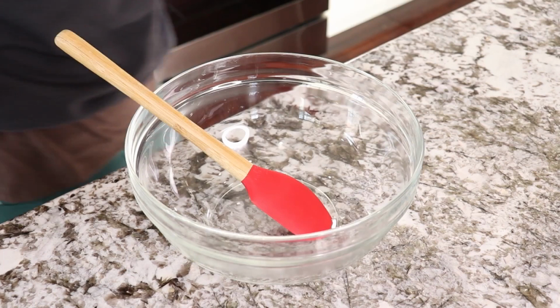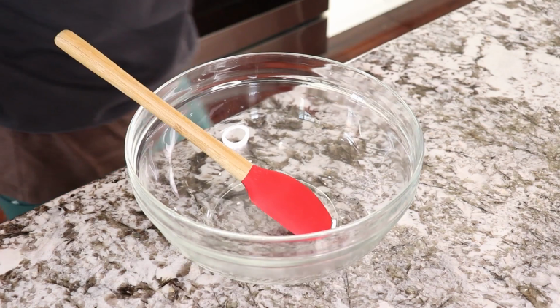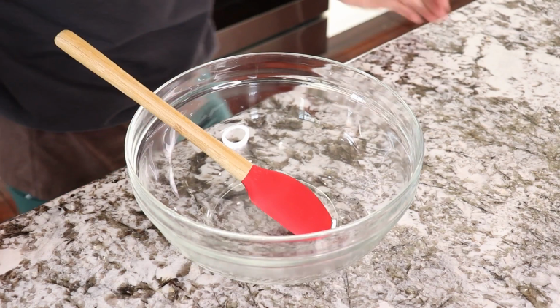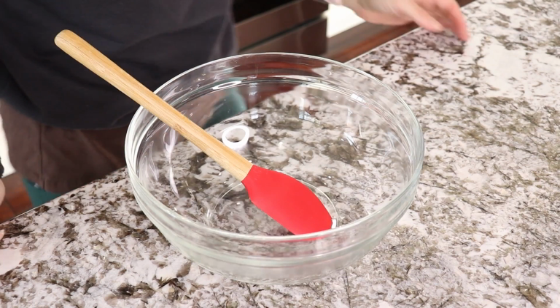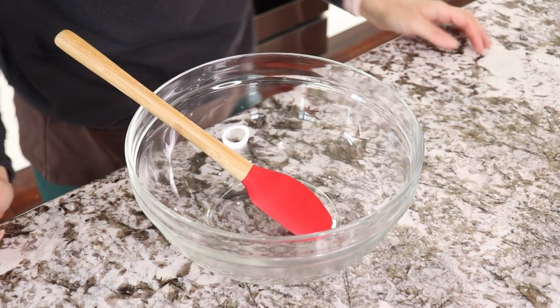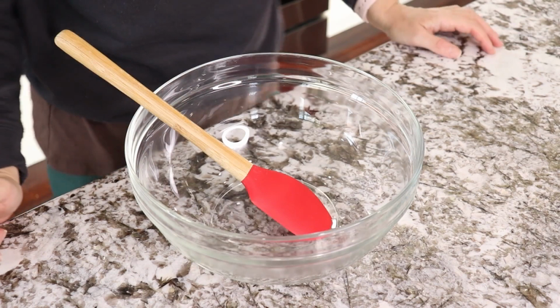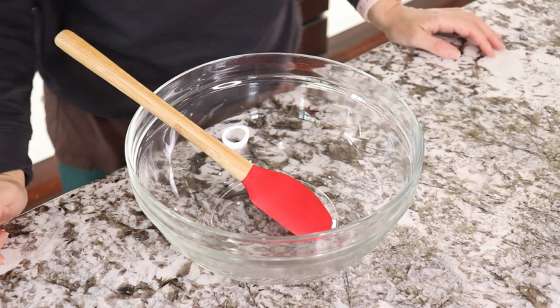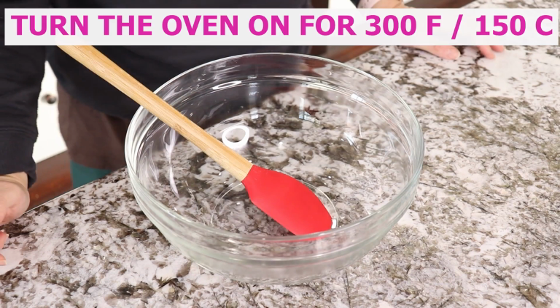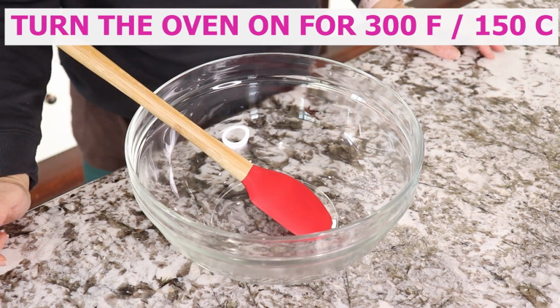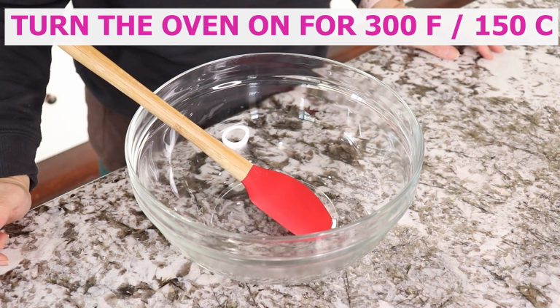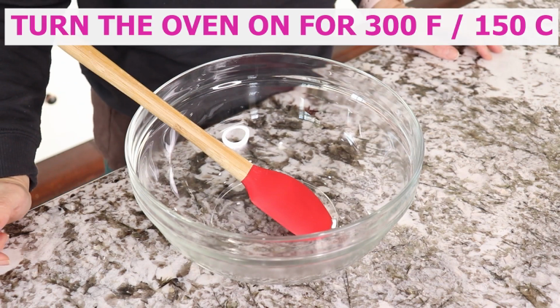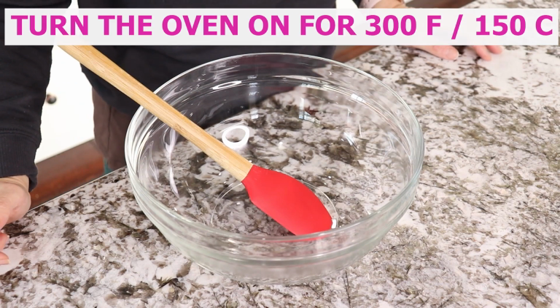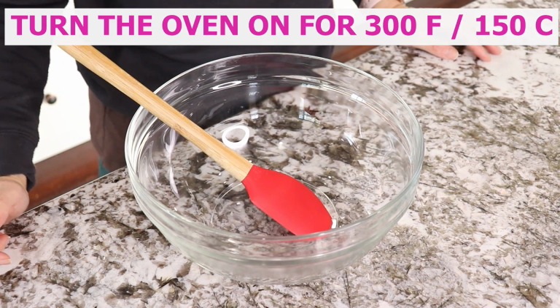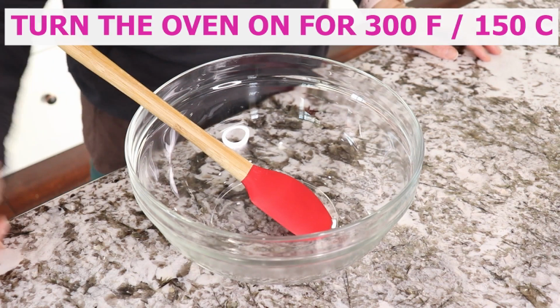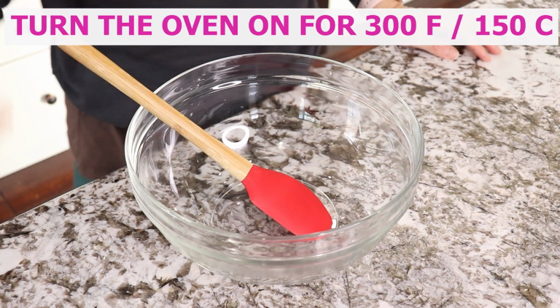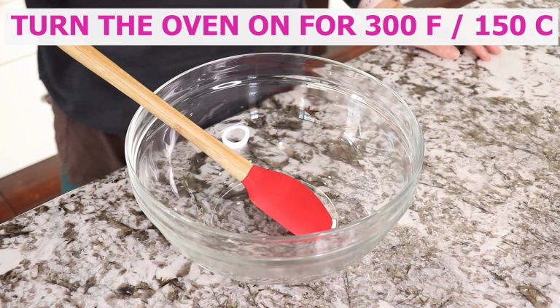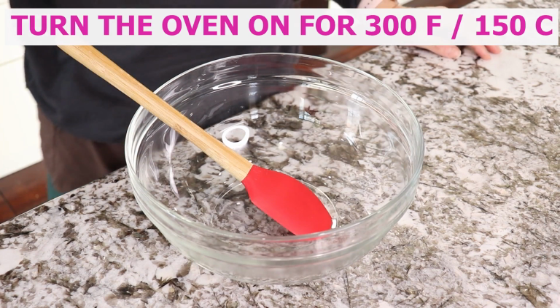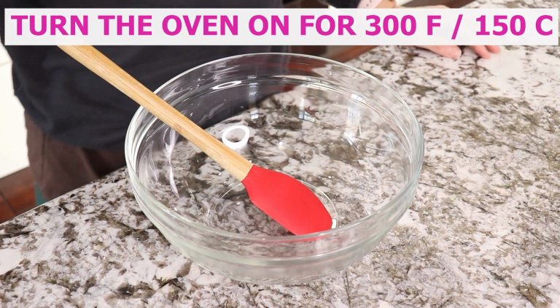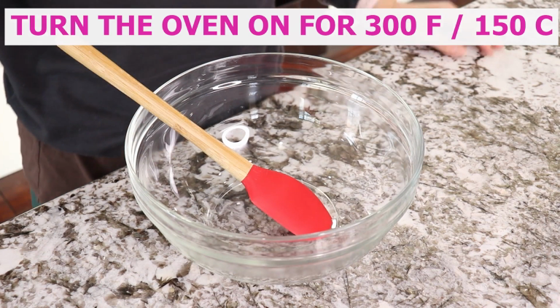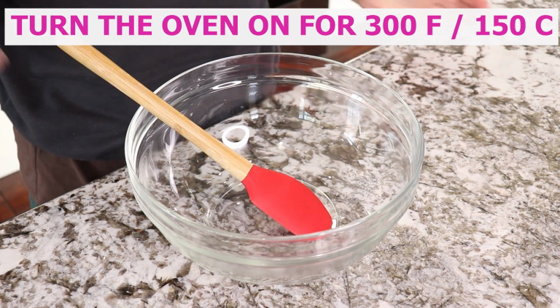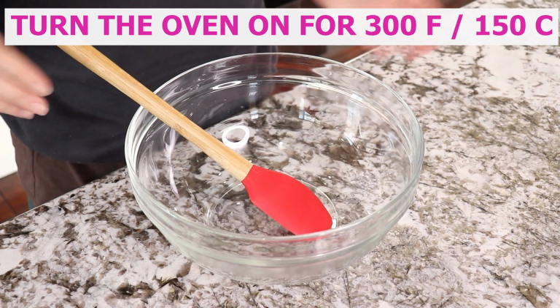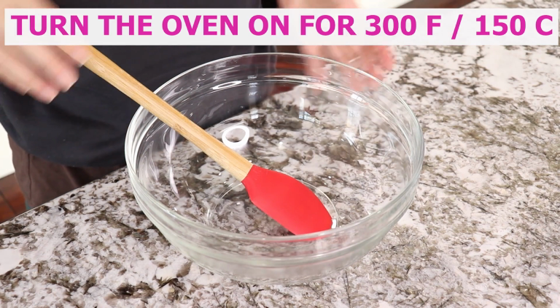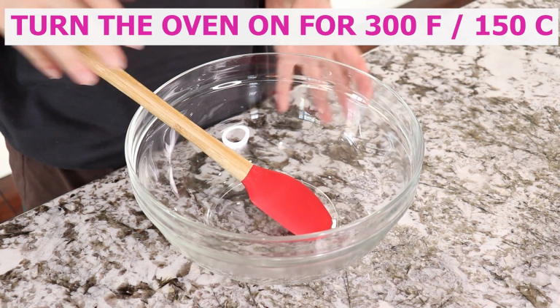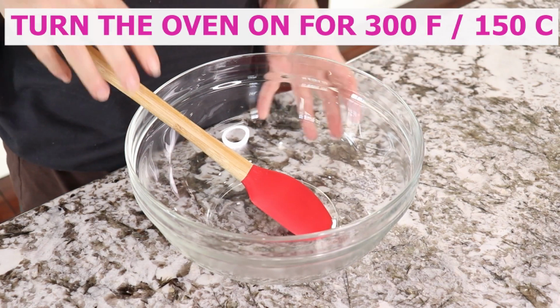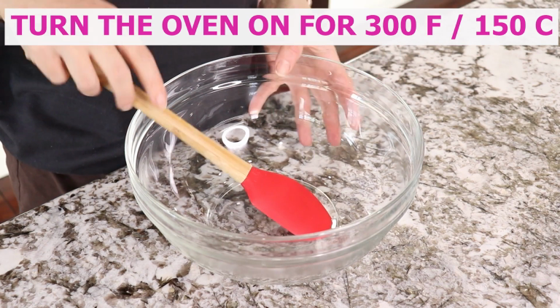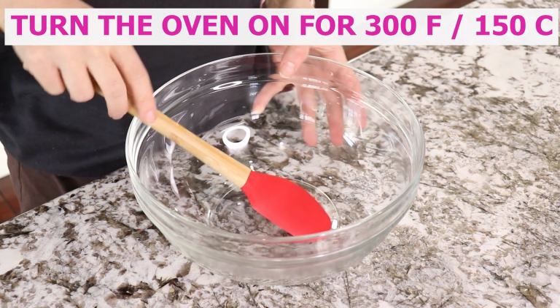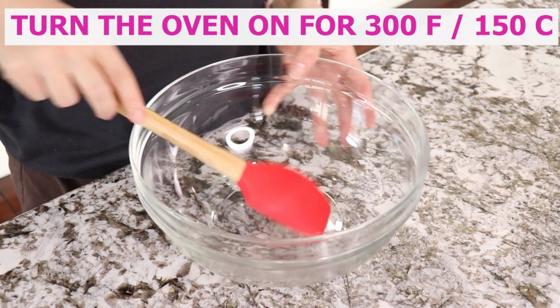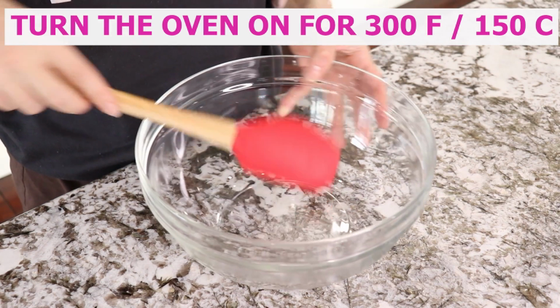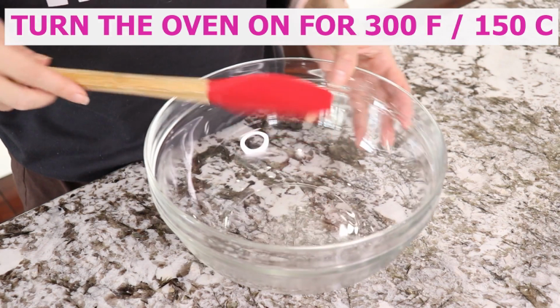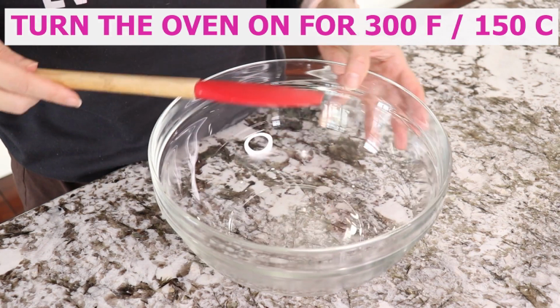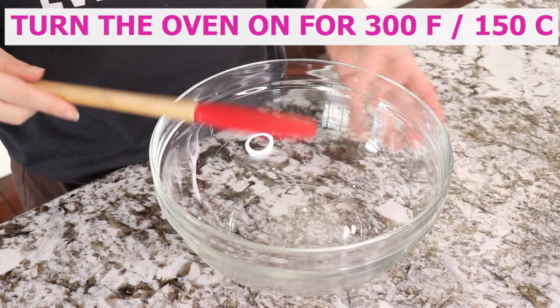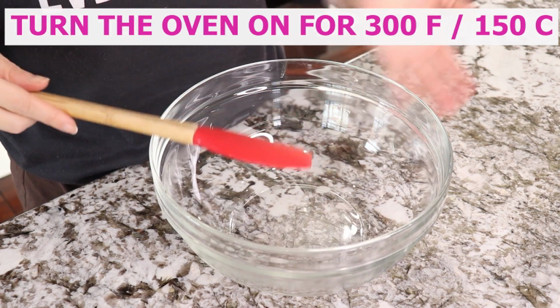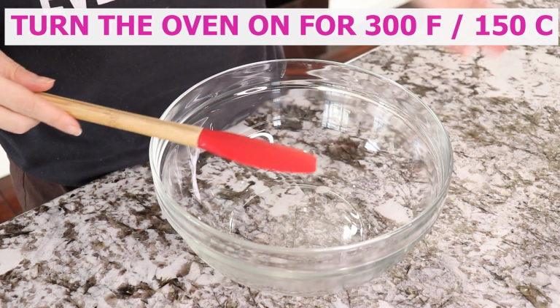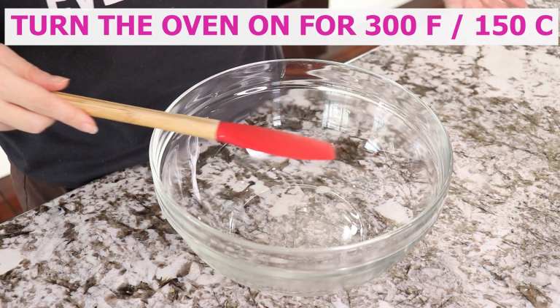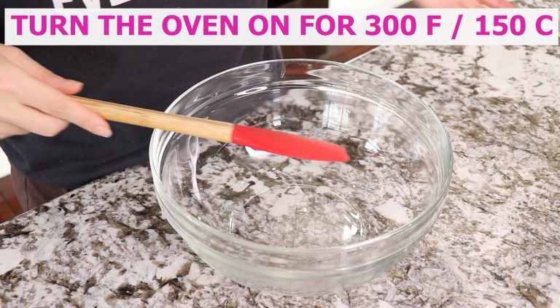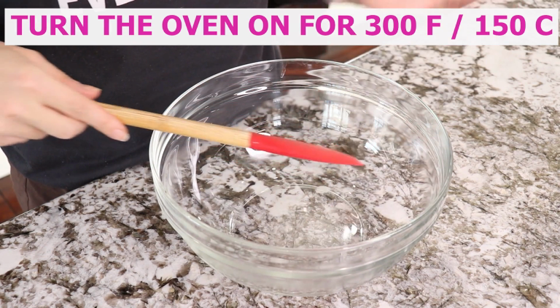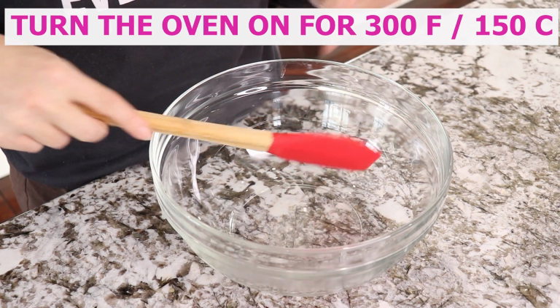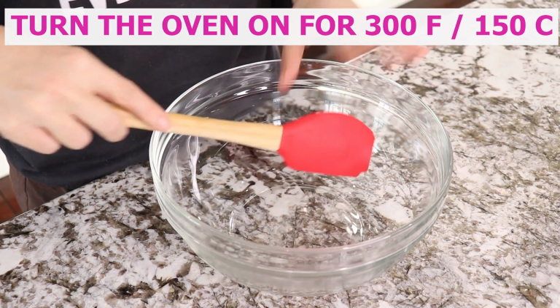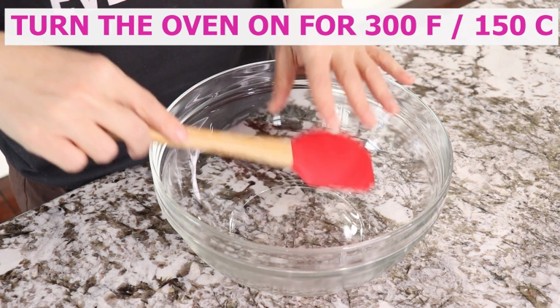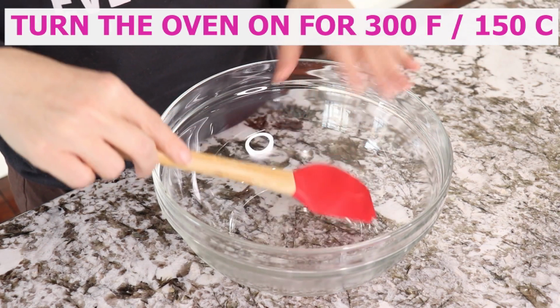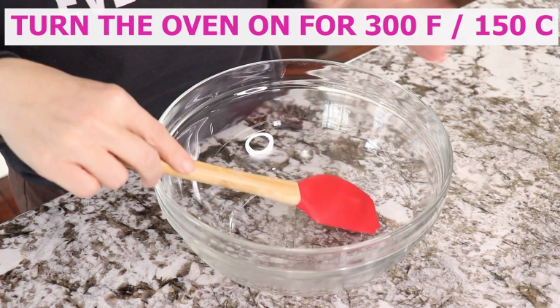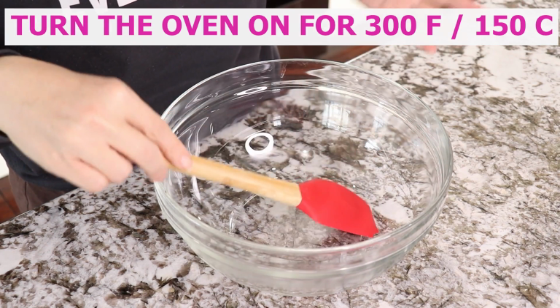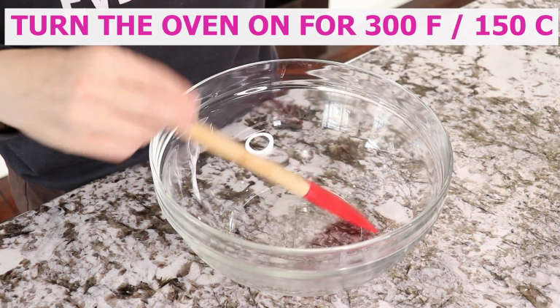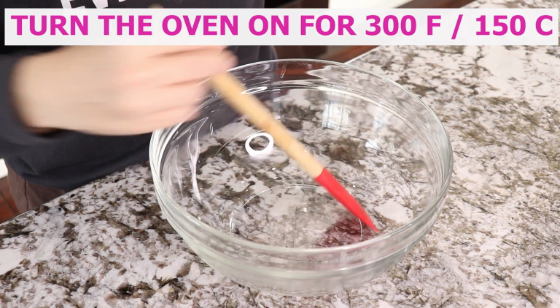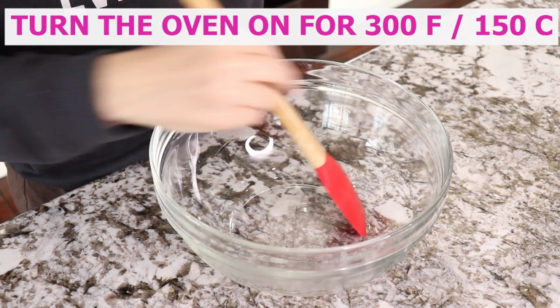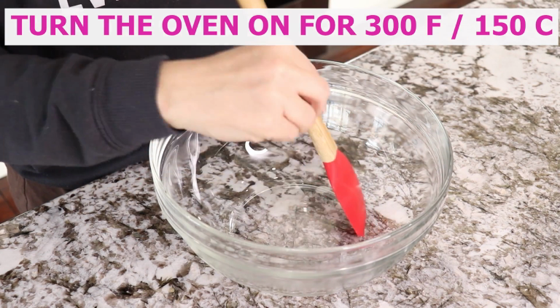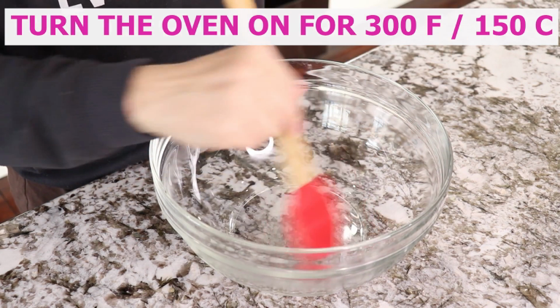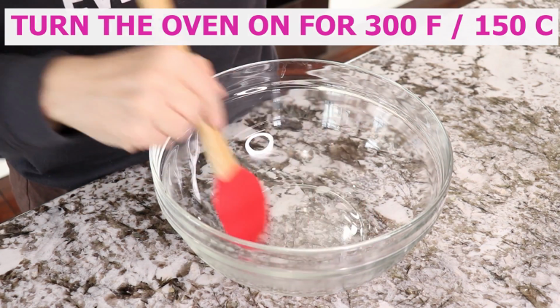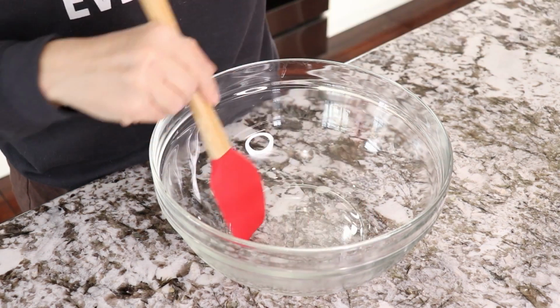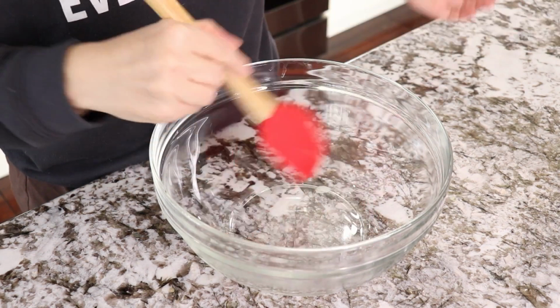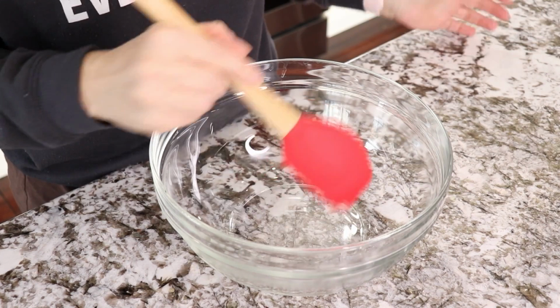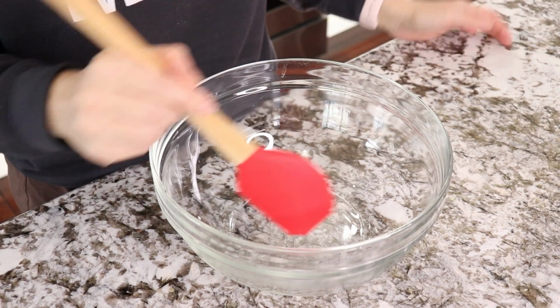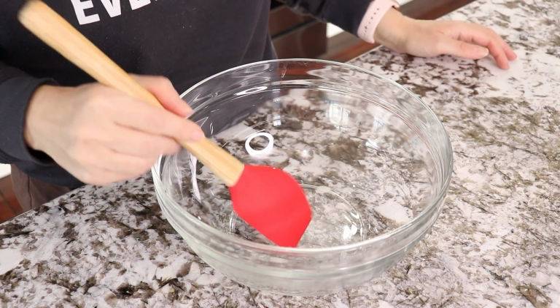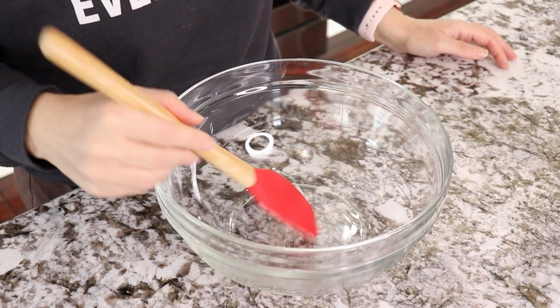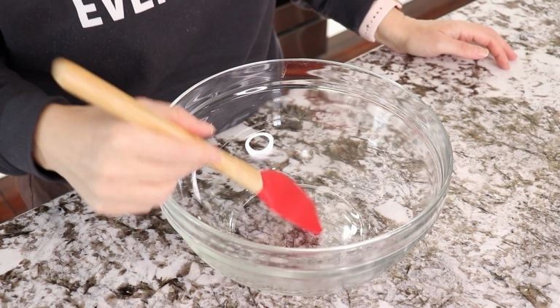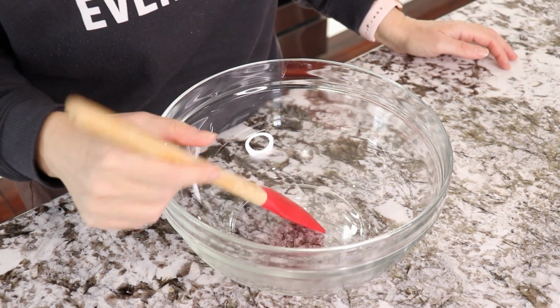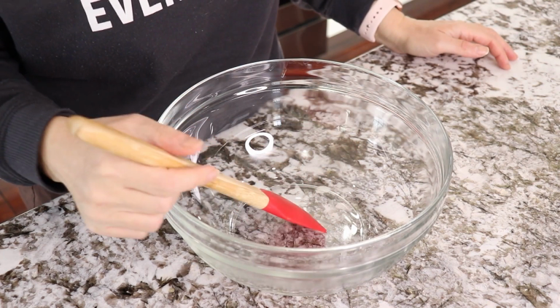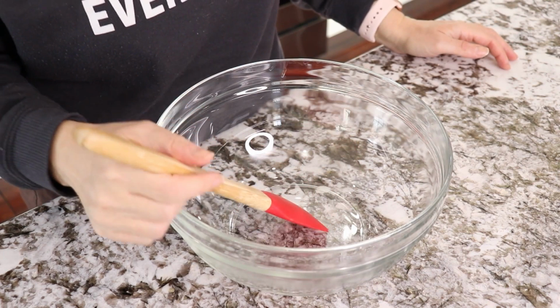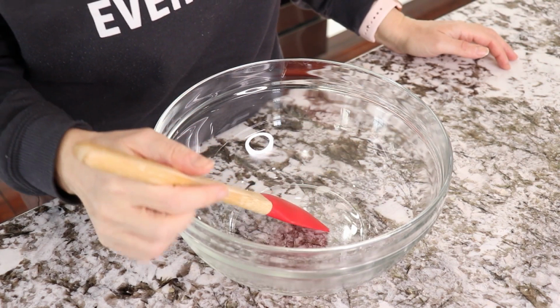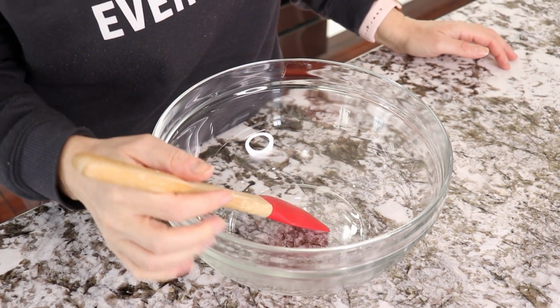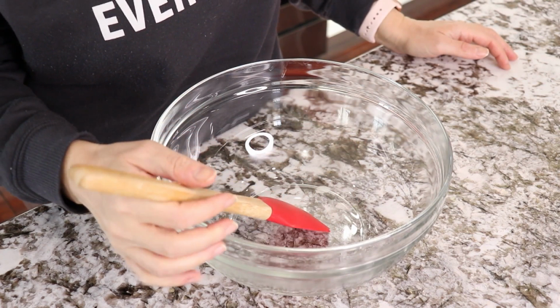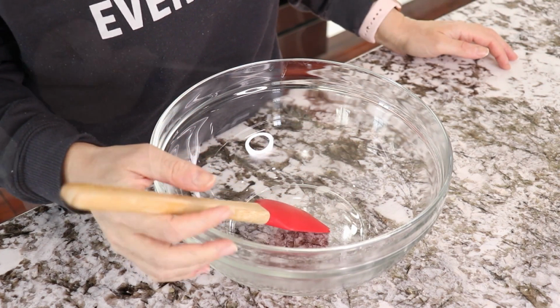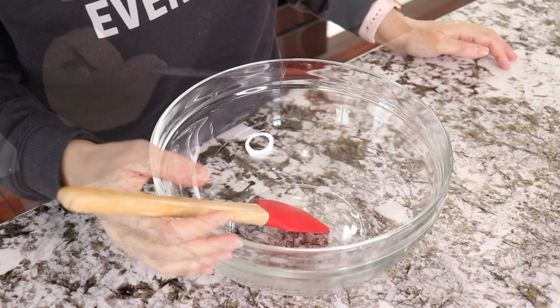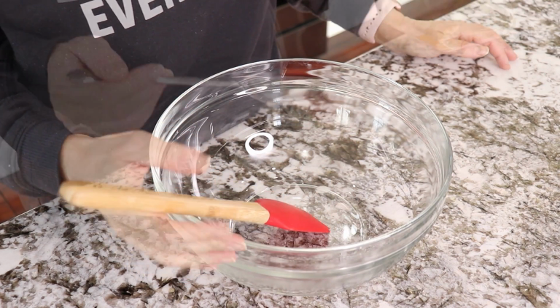All you will need for kitchen tools is a big bowl and something to mix the ingredients with.